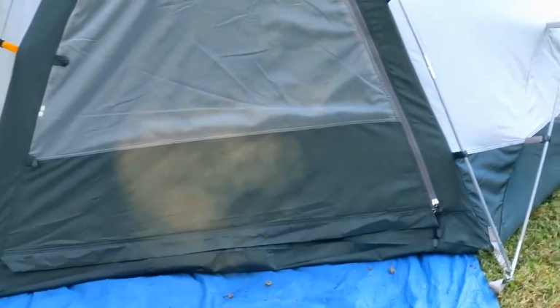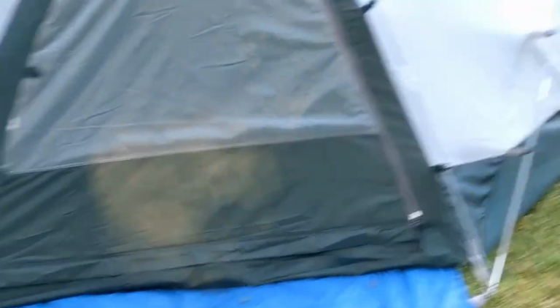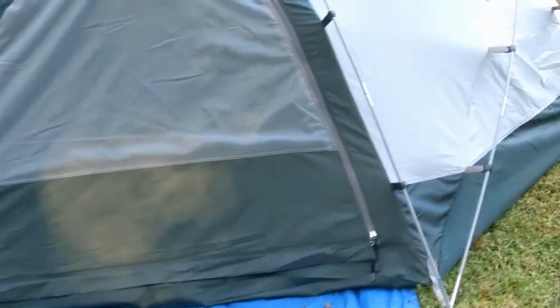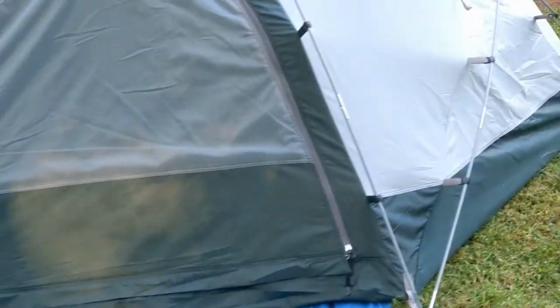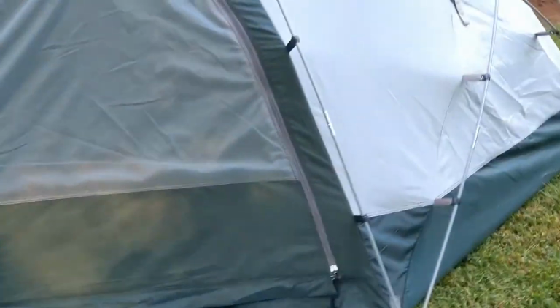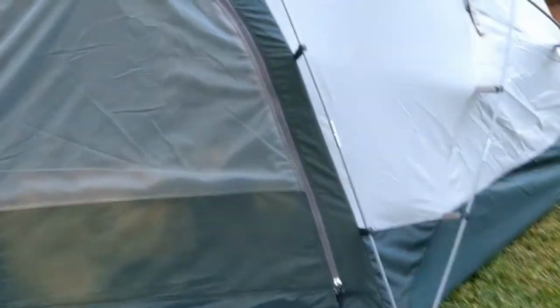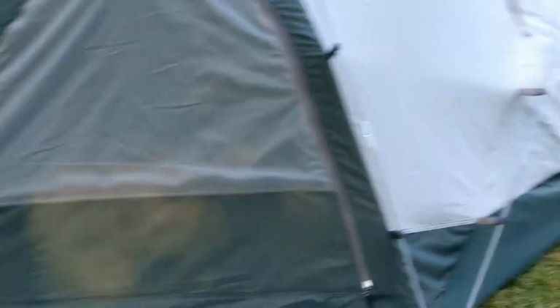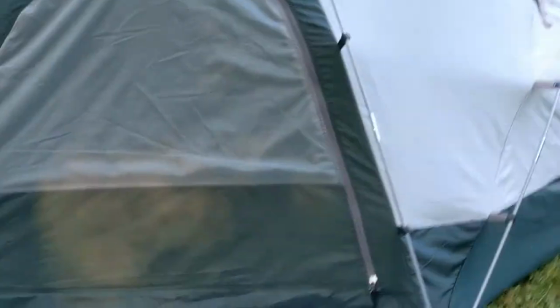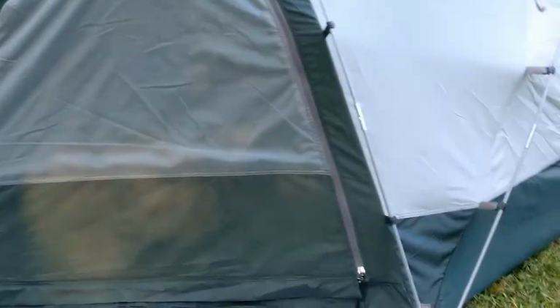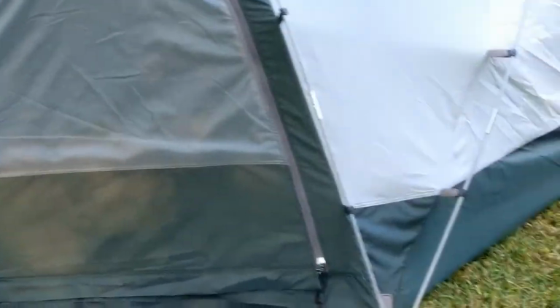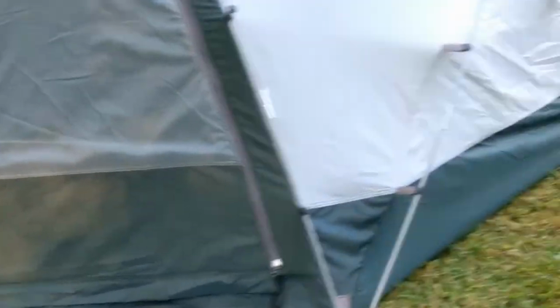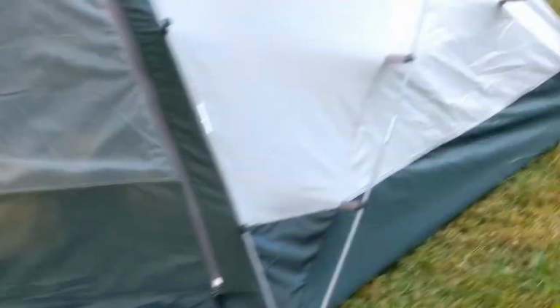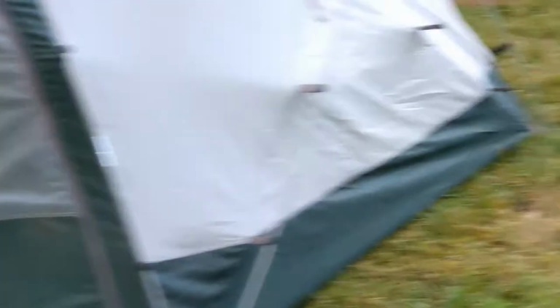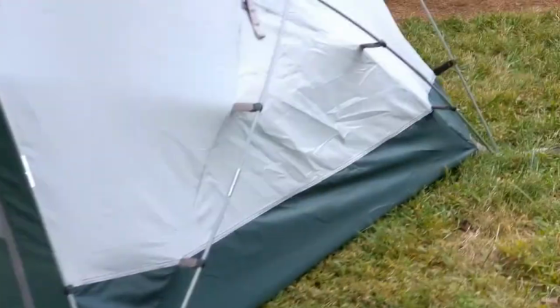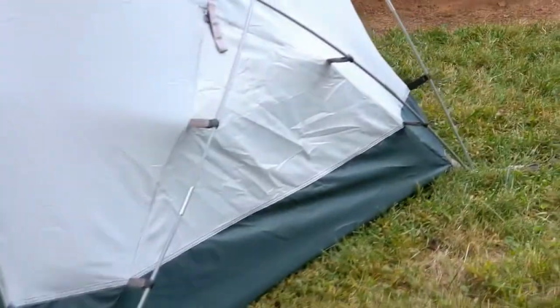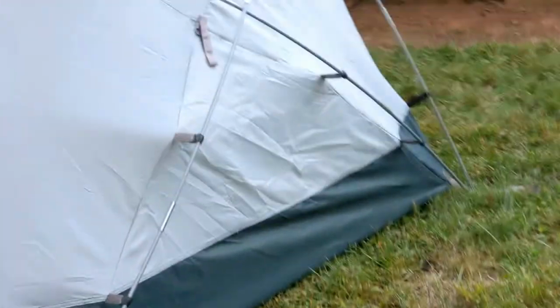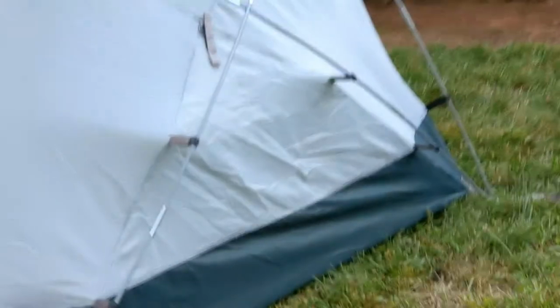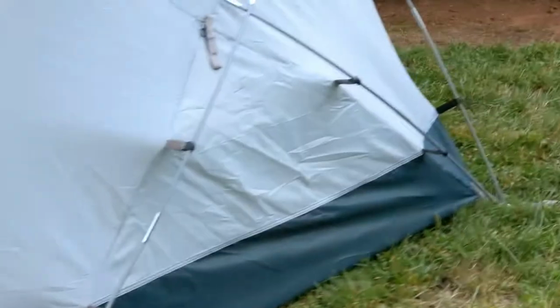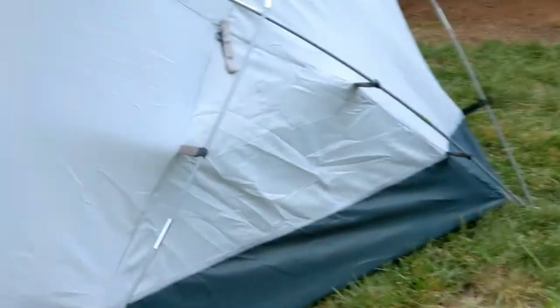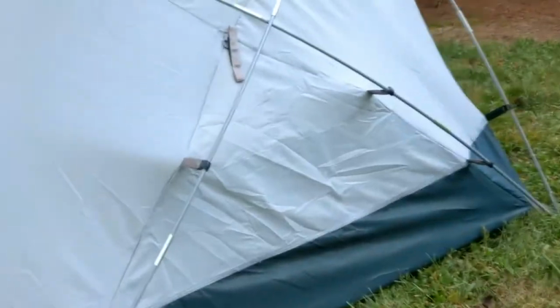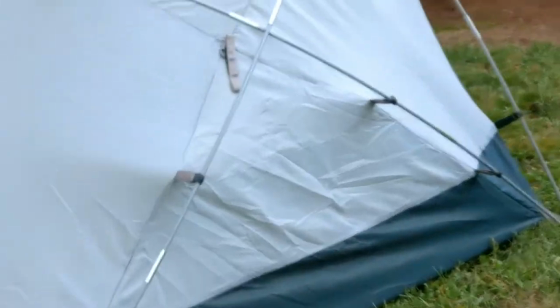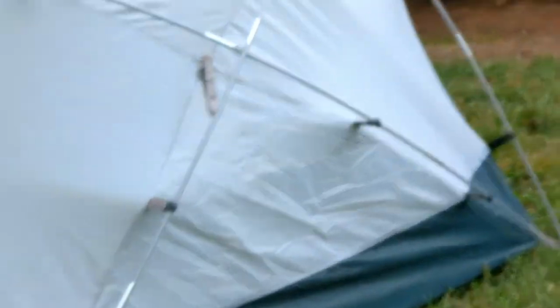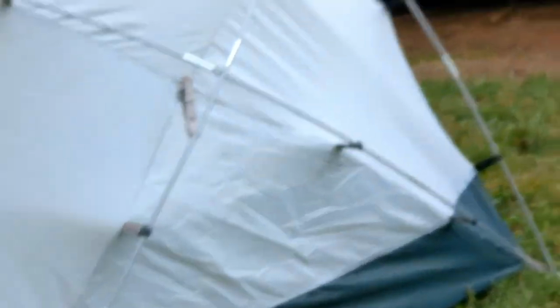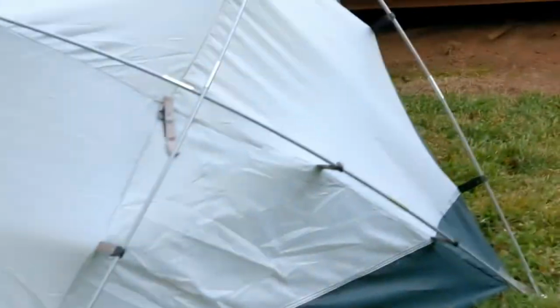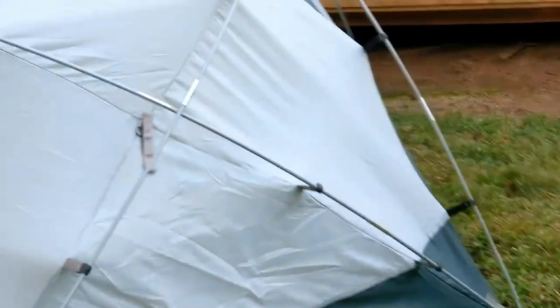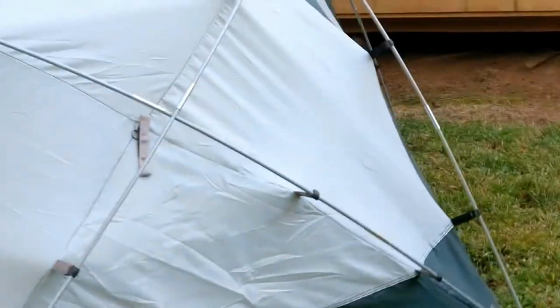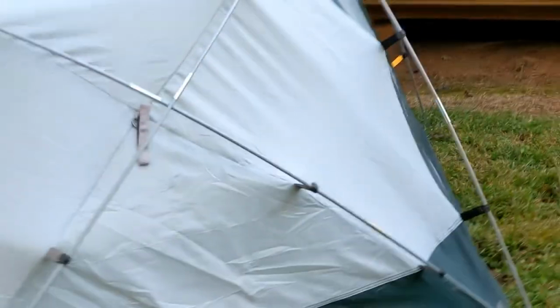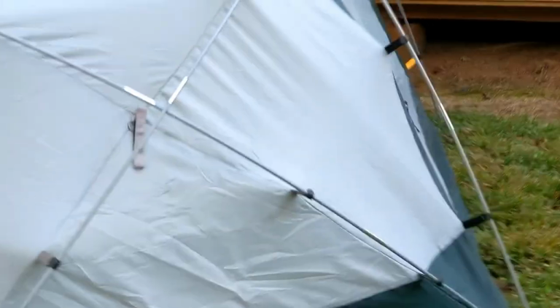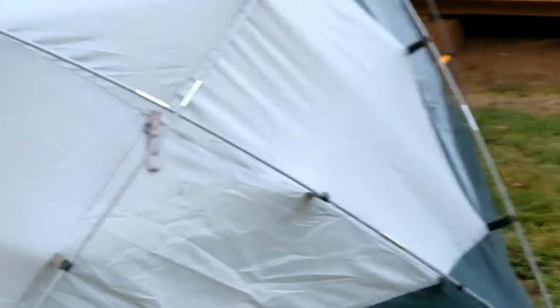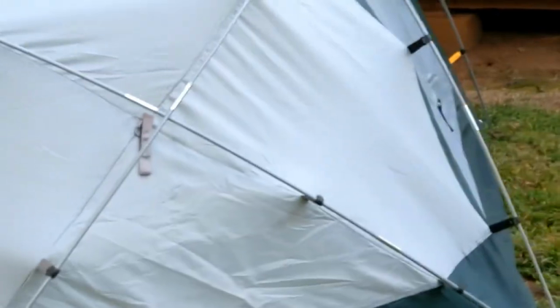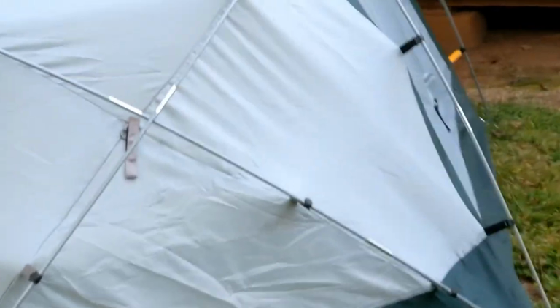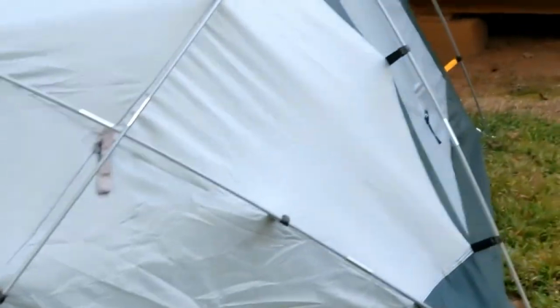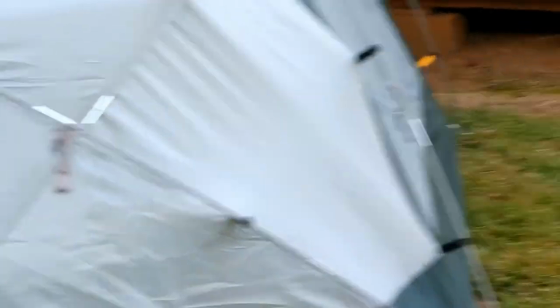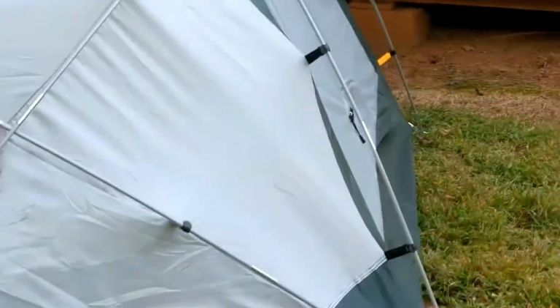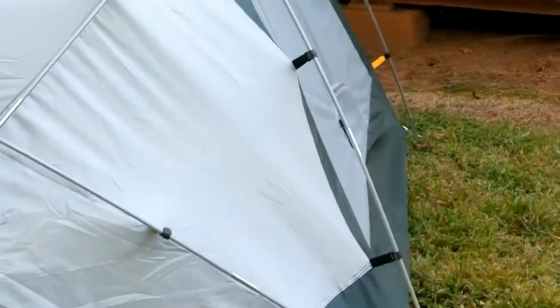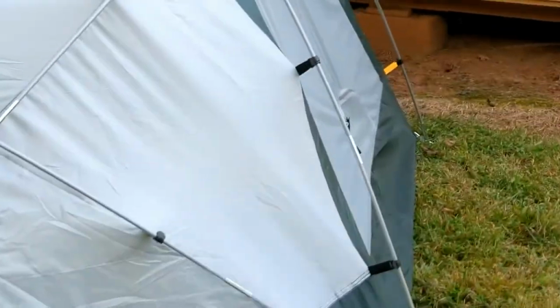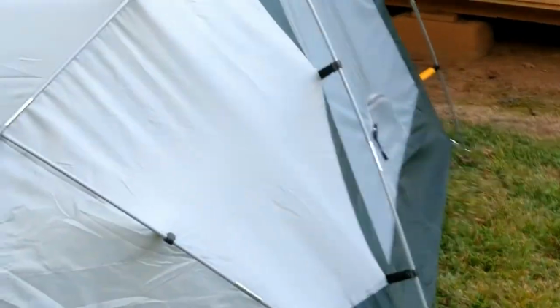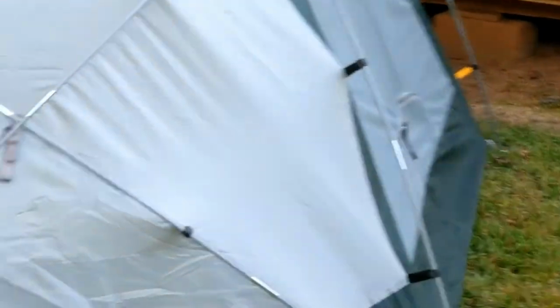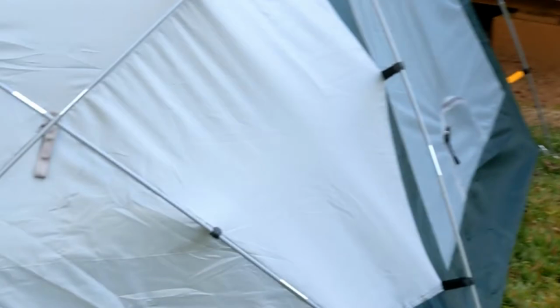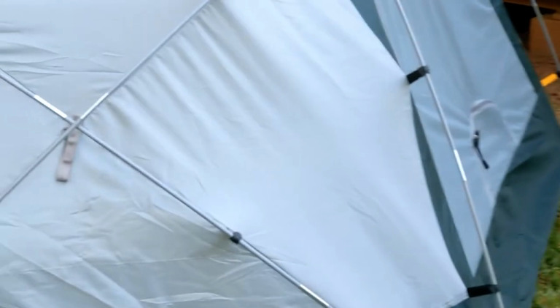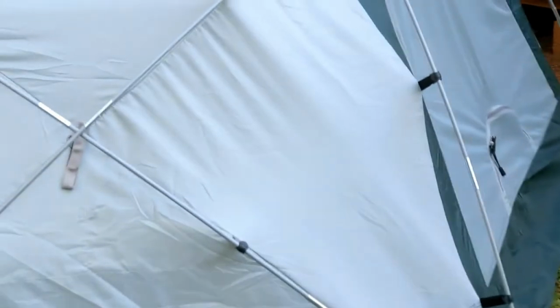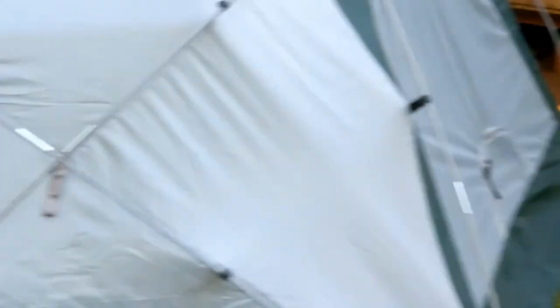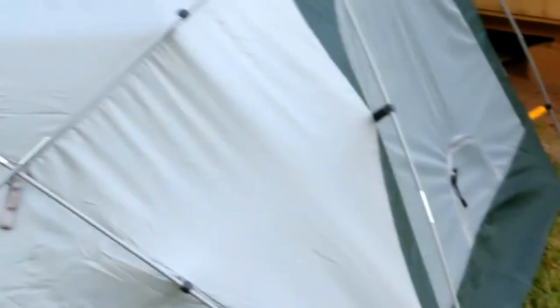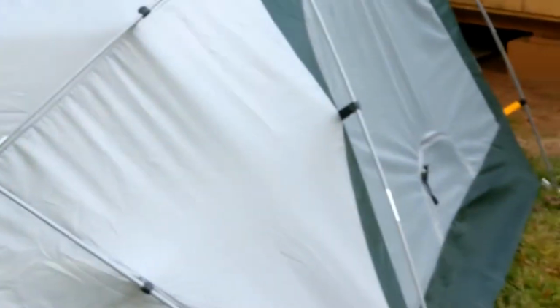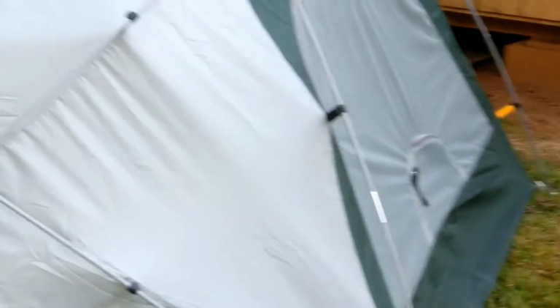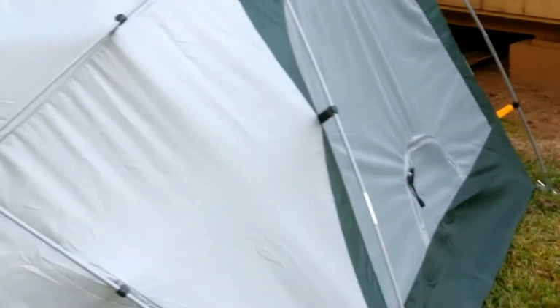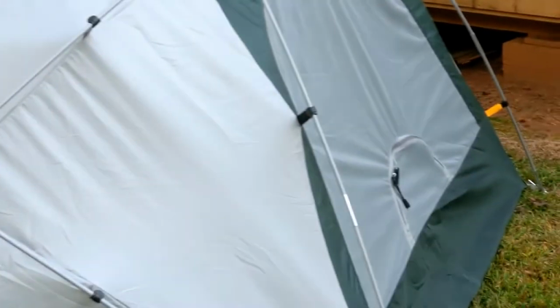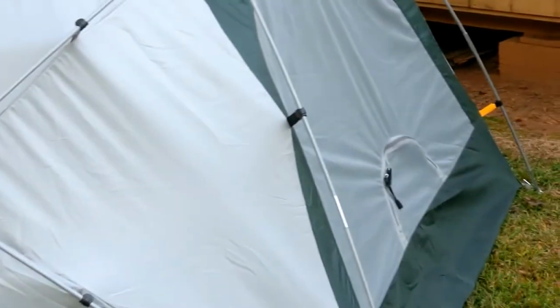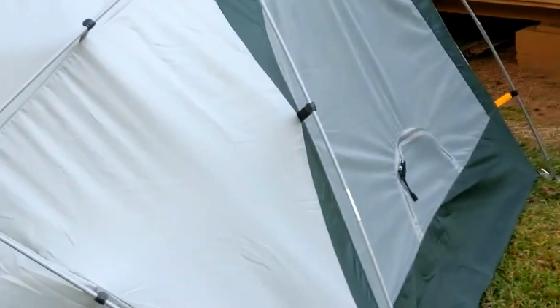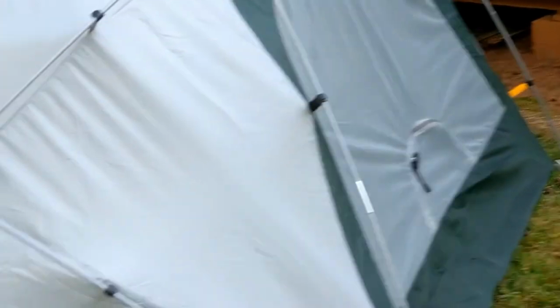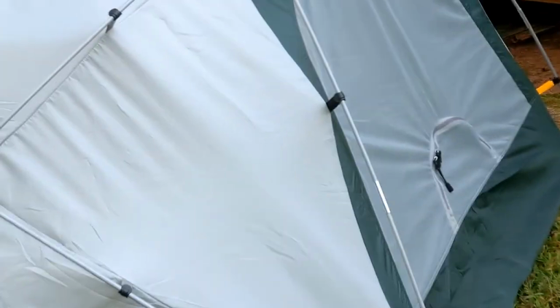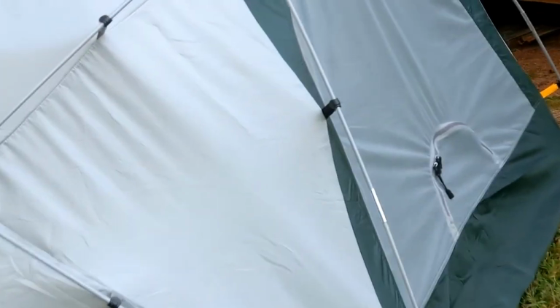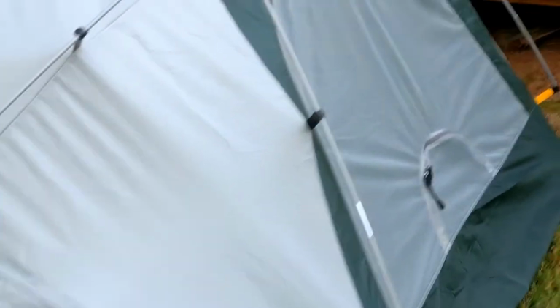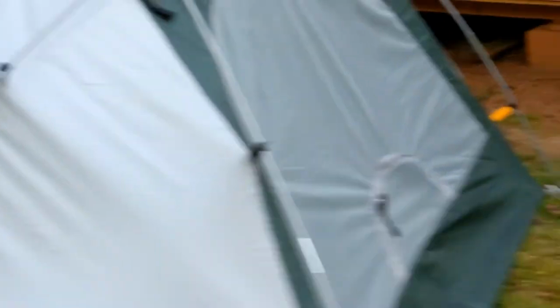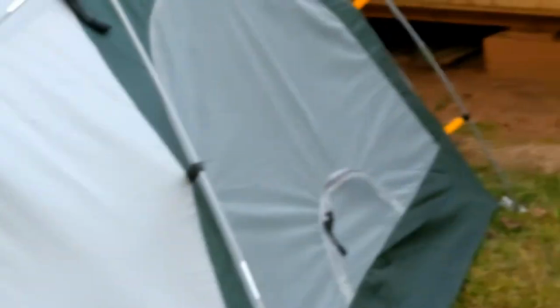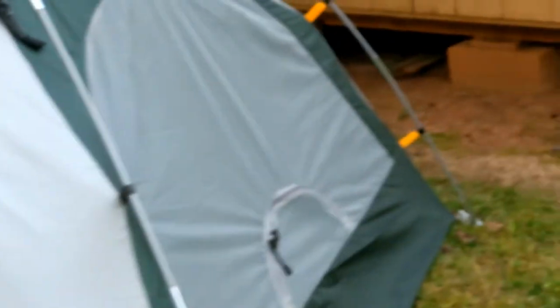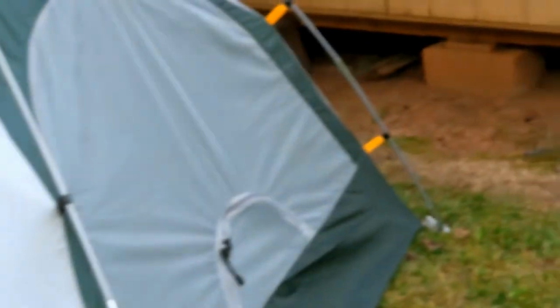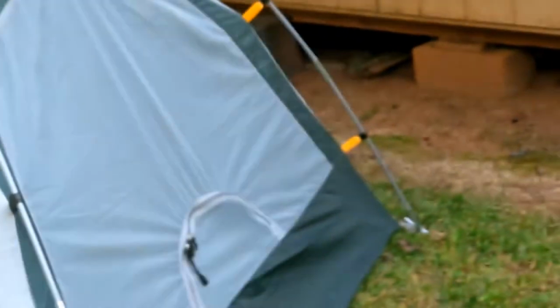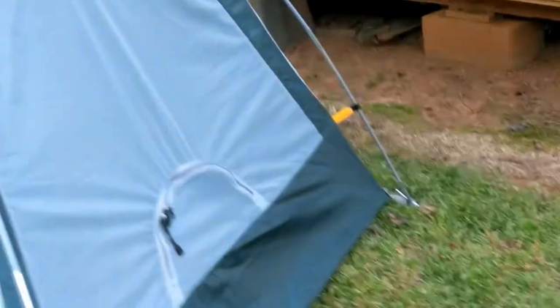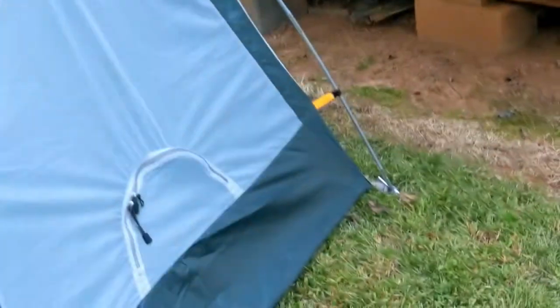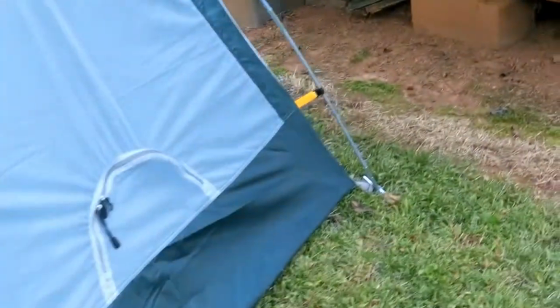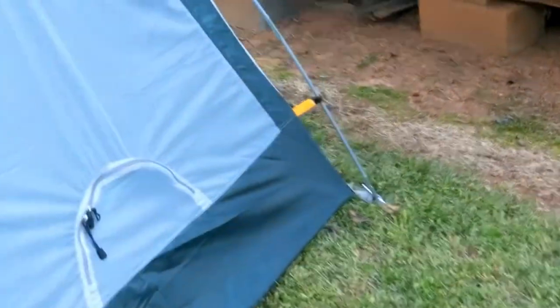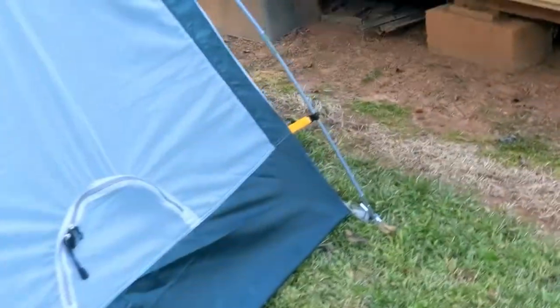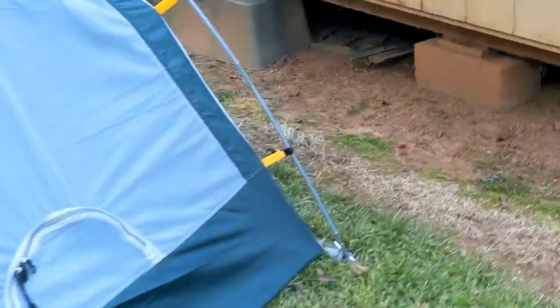Now, it's supposed to be a four-person tent. I wouldn't use it as a four-person tent. But I just want to show you — and here's the other window.